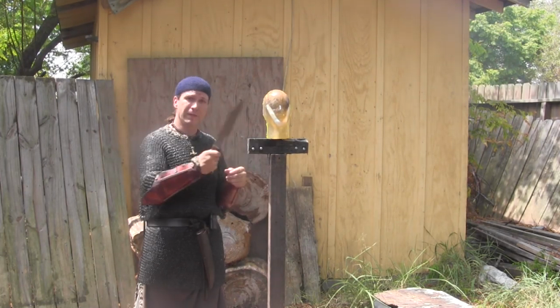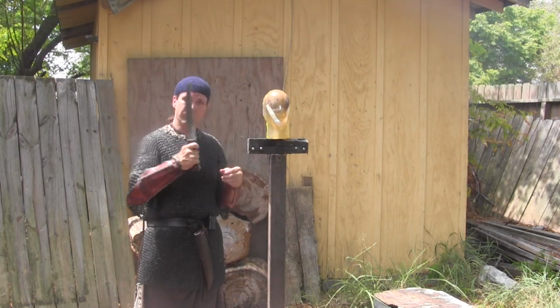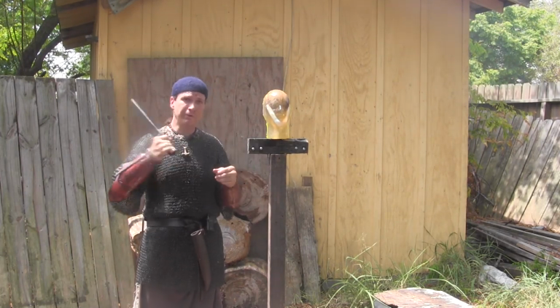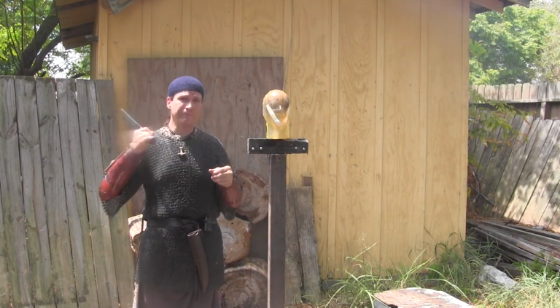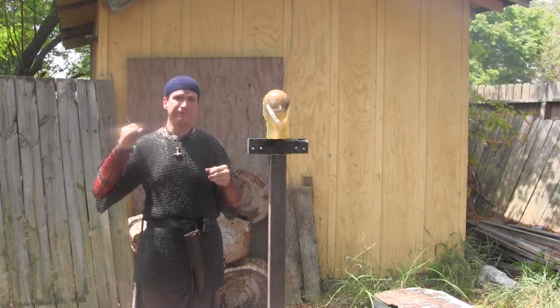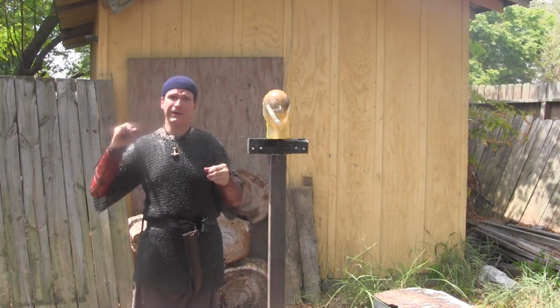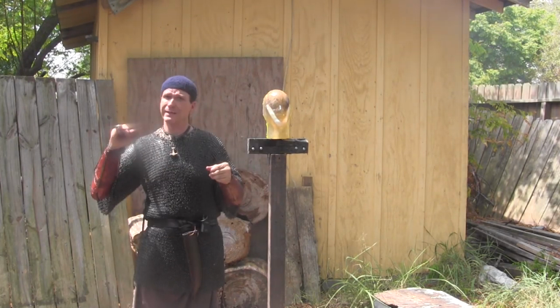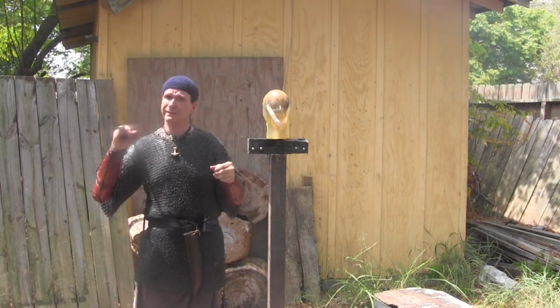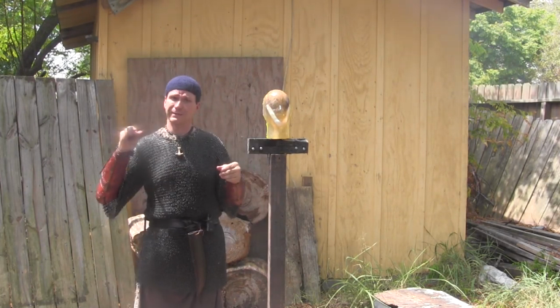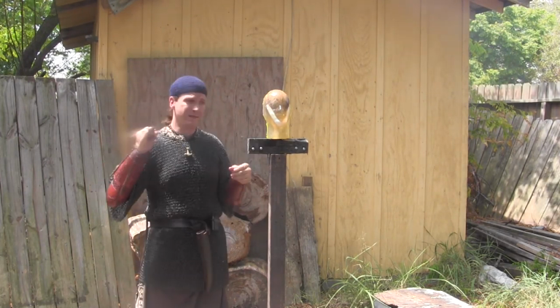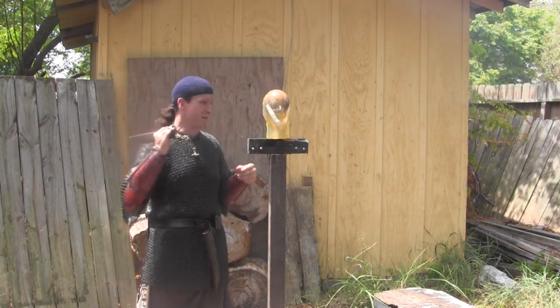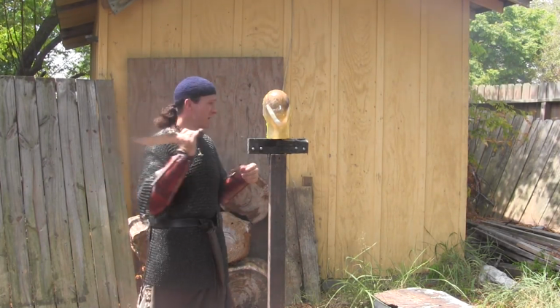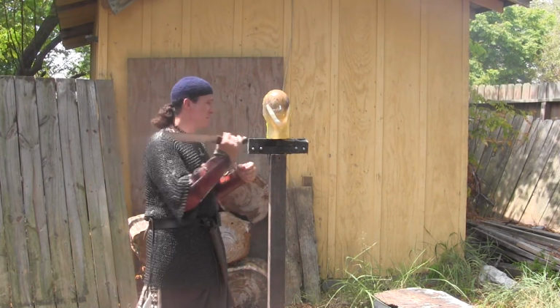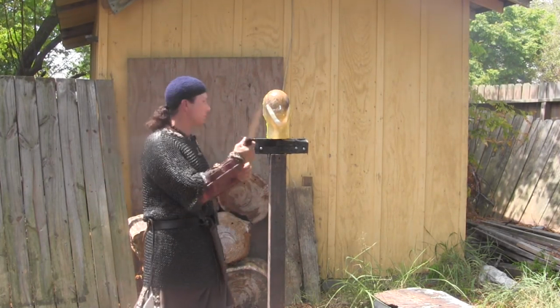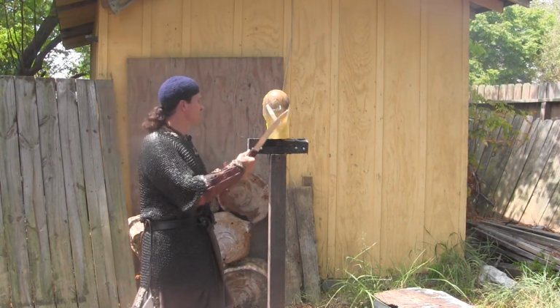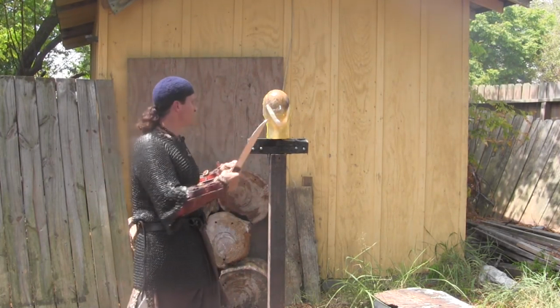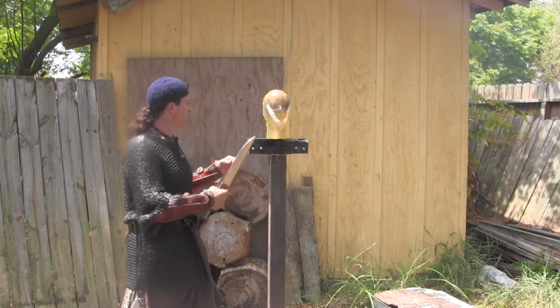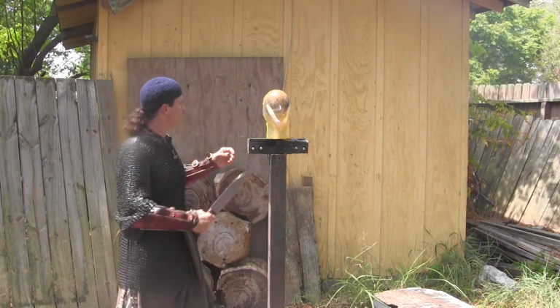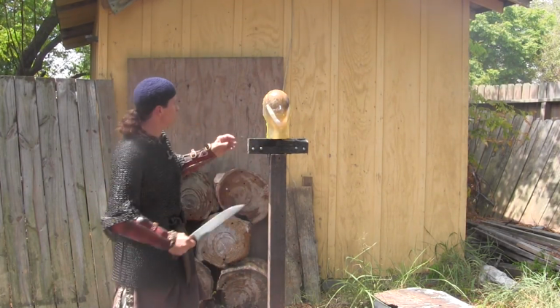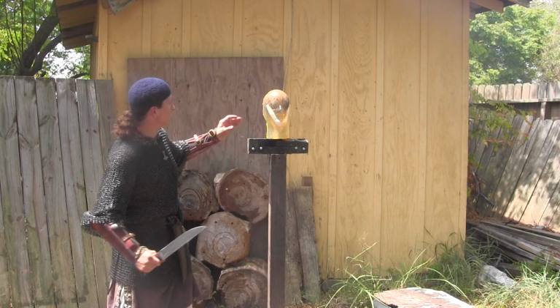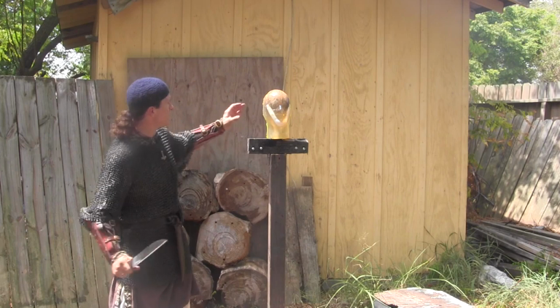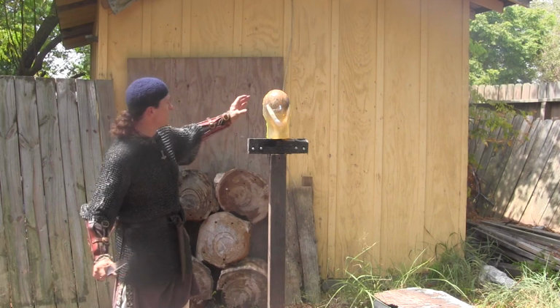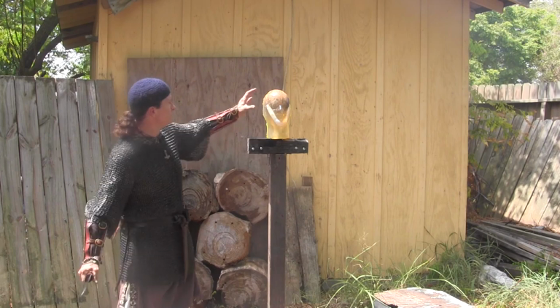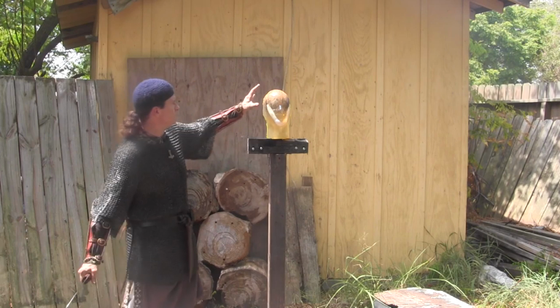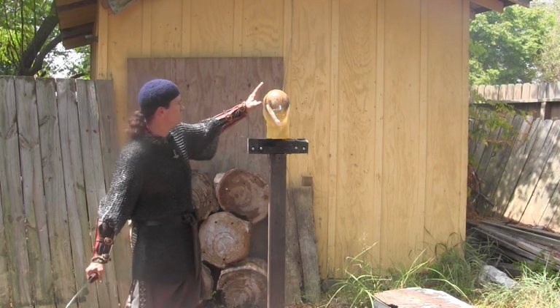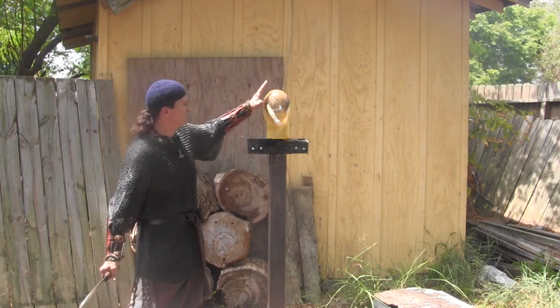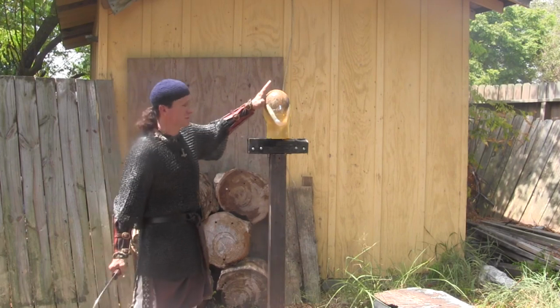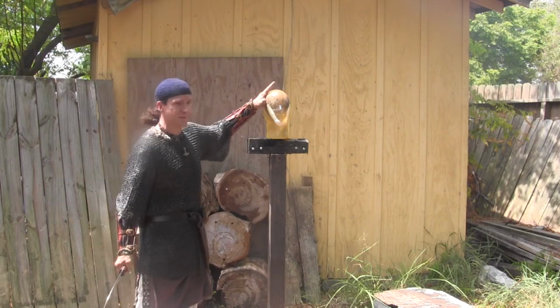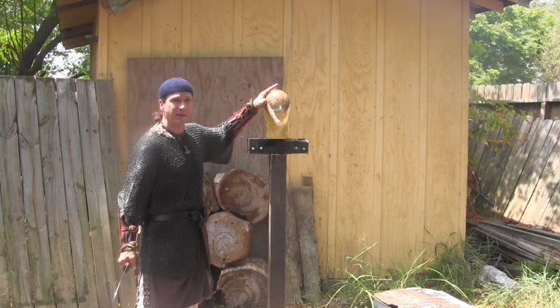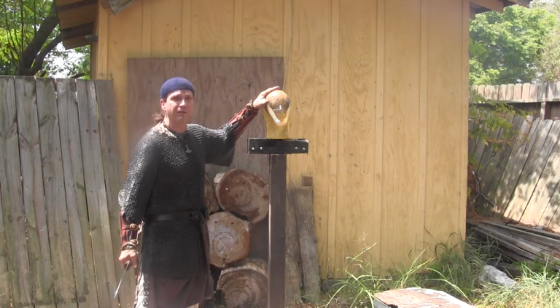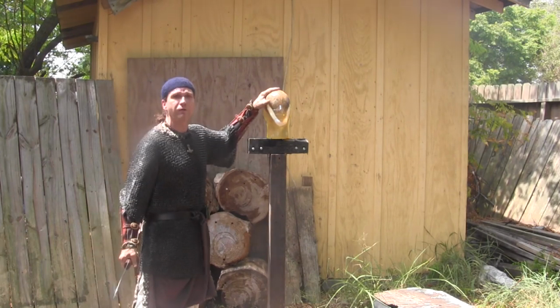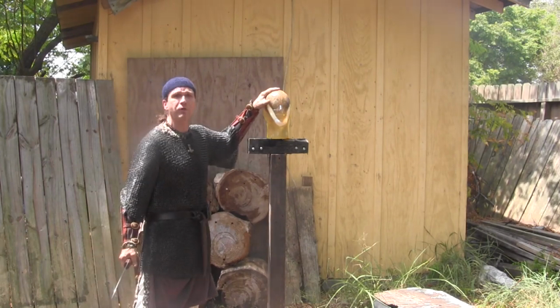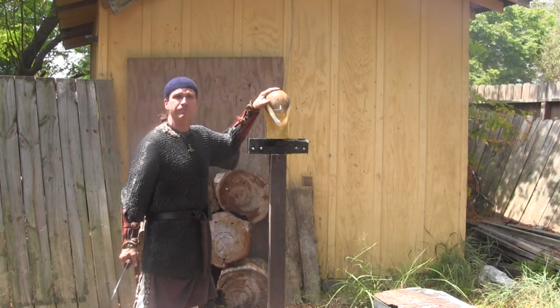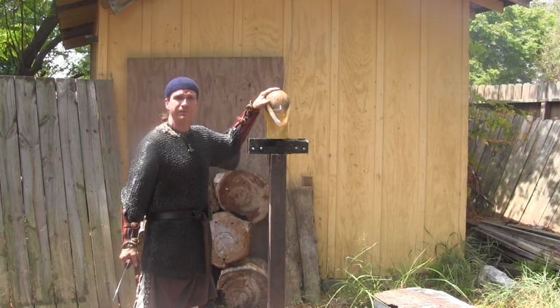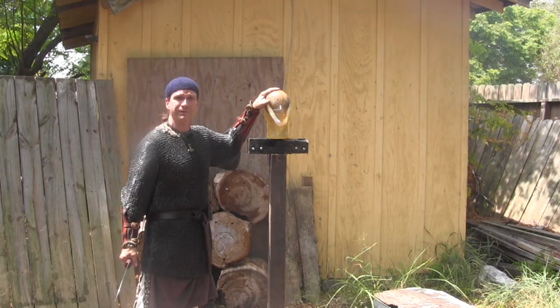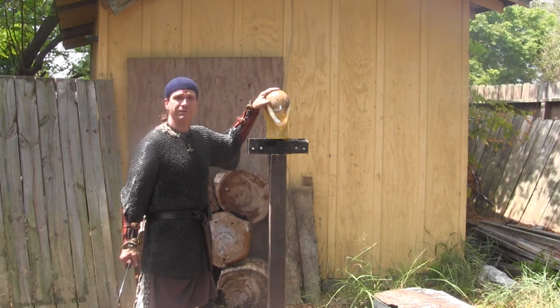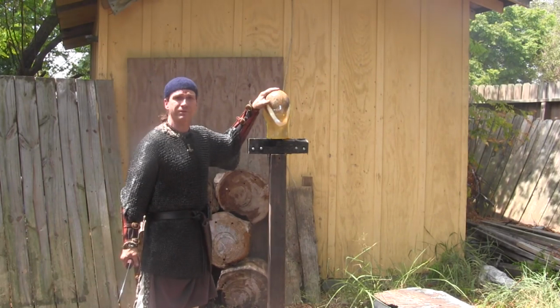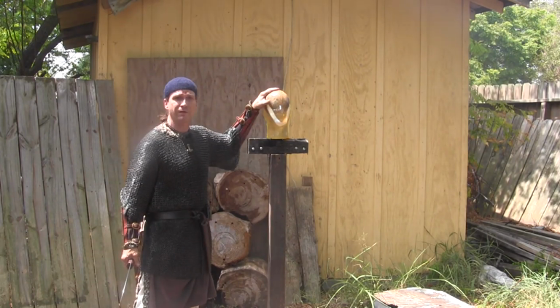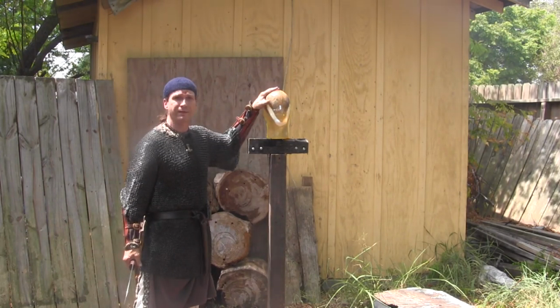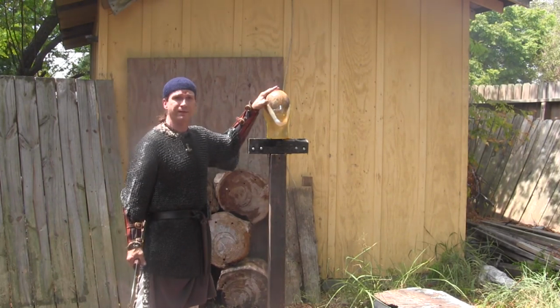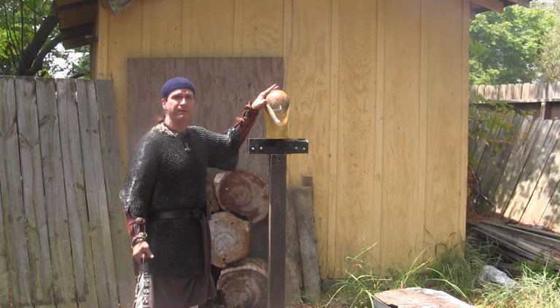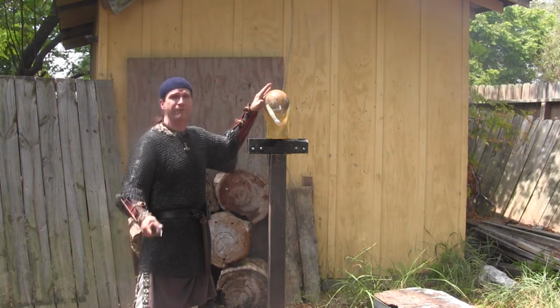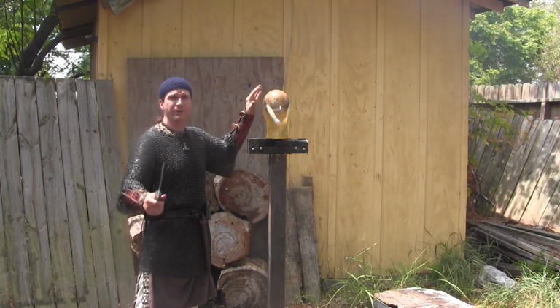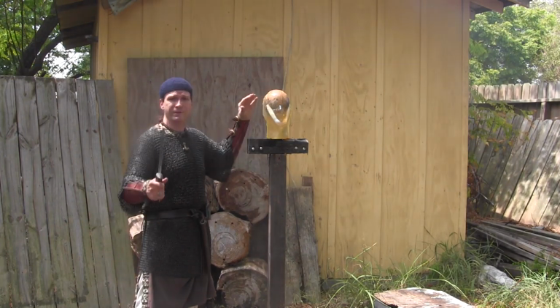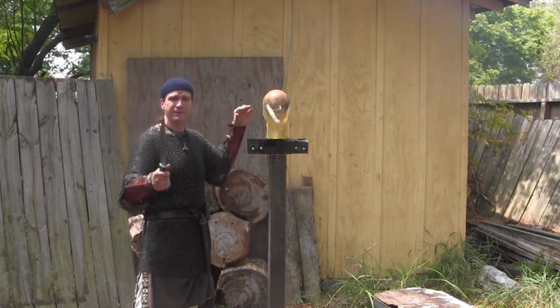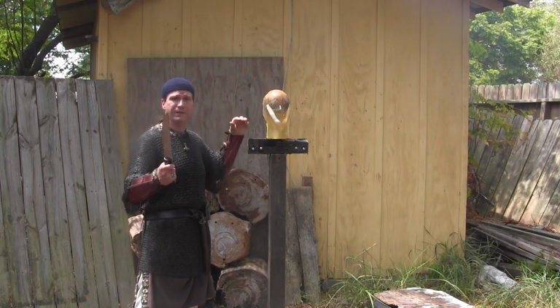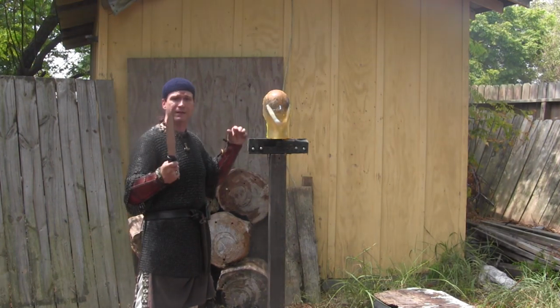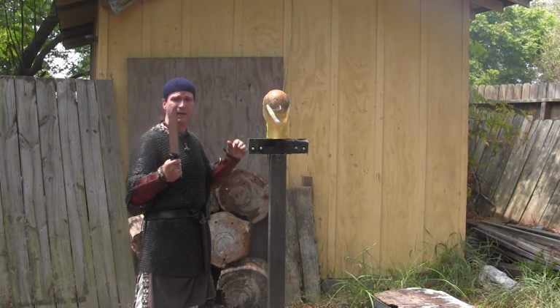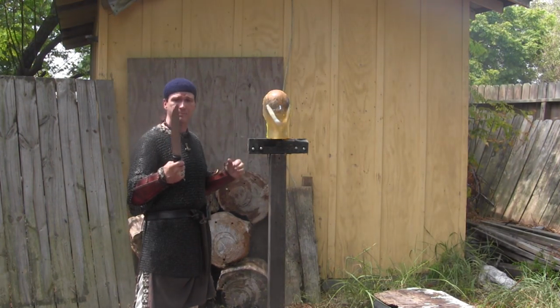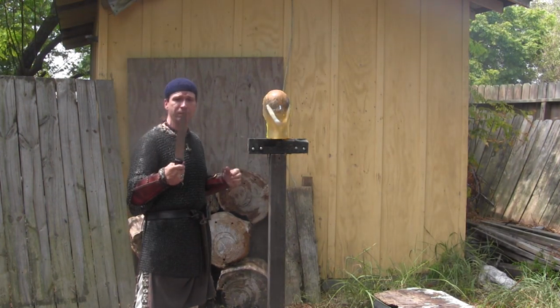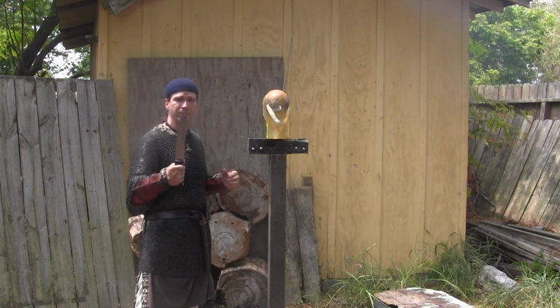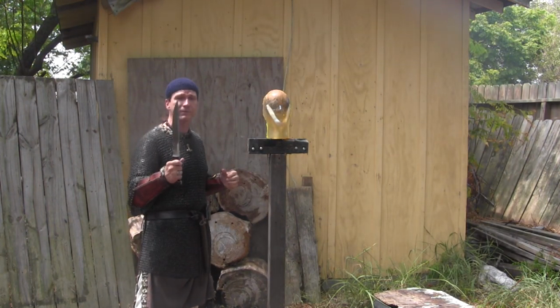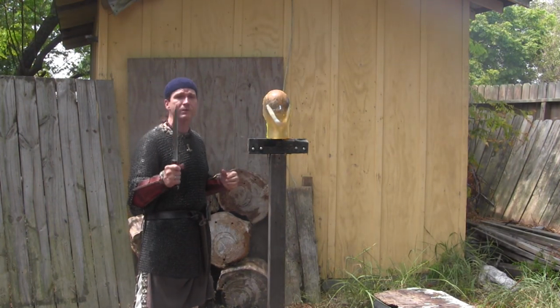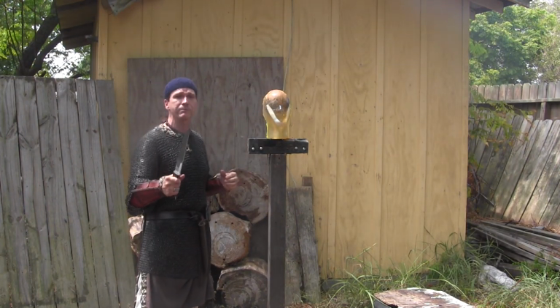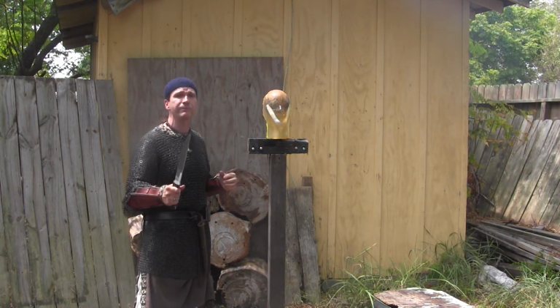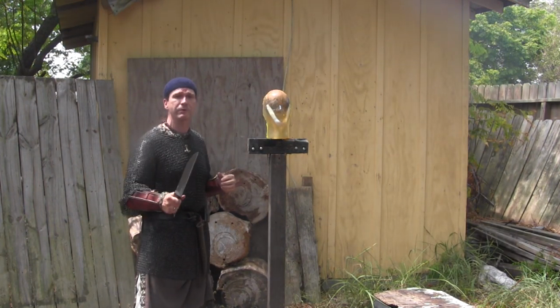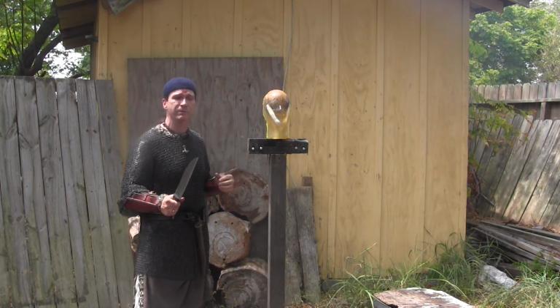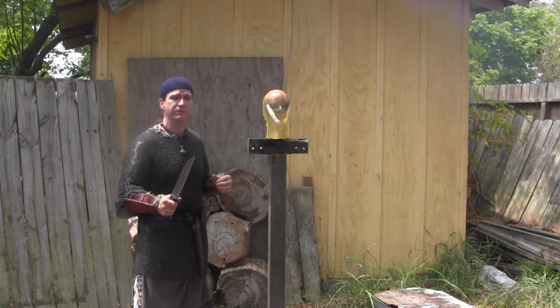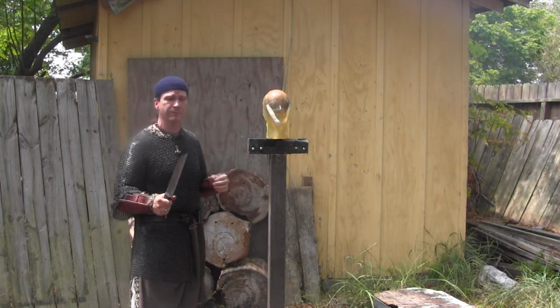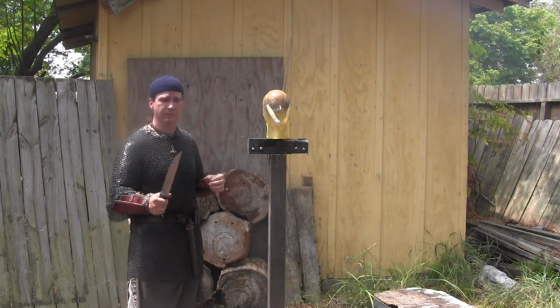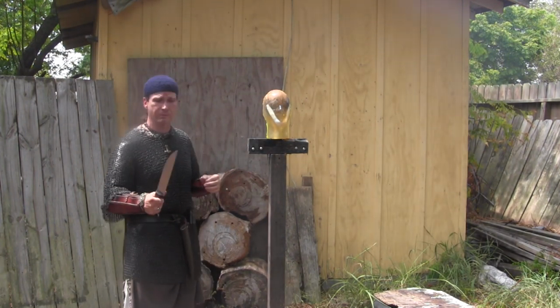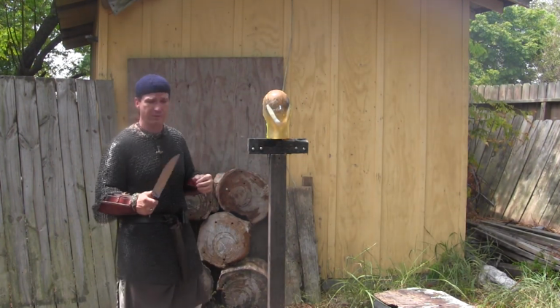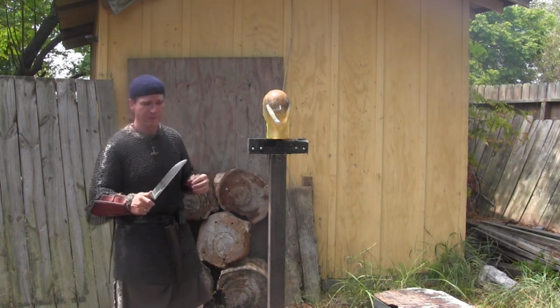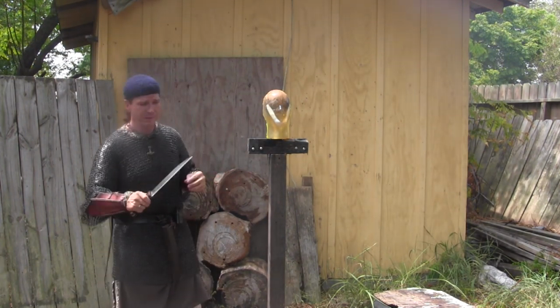We're going to find out today how much damage it'll actually do to this analog ballistics shell head. I'm very excited — I believe it's going to perform extremely well.